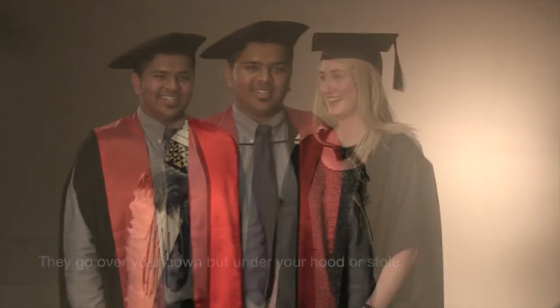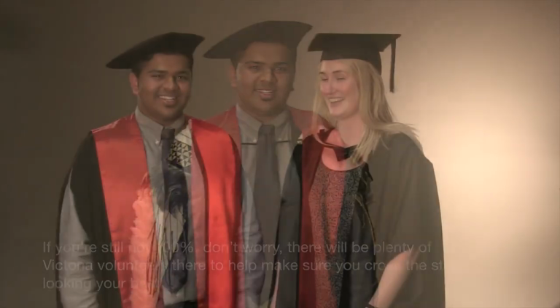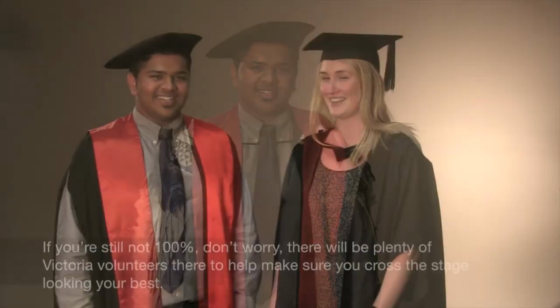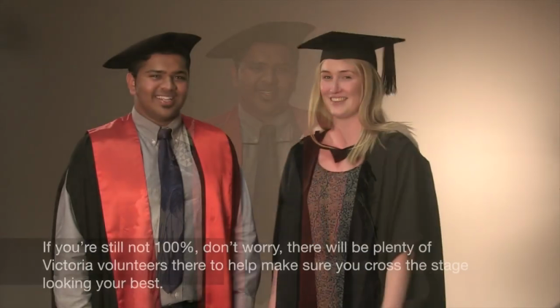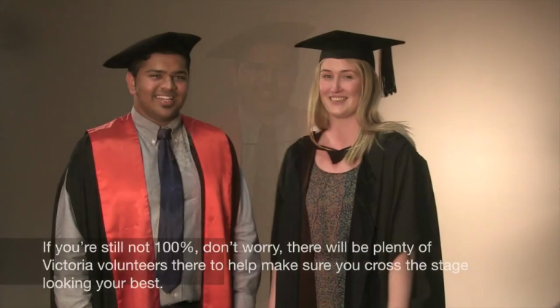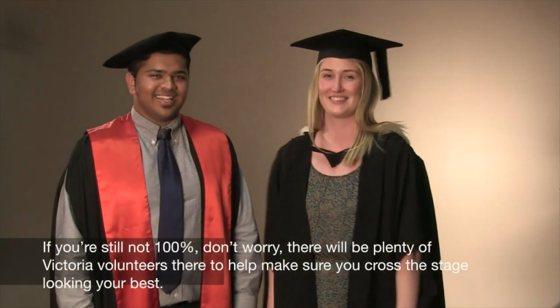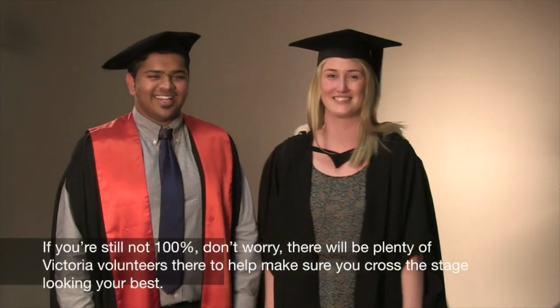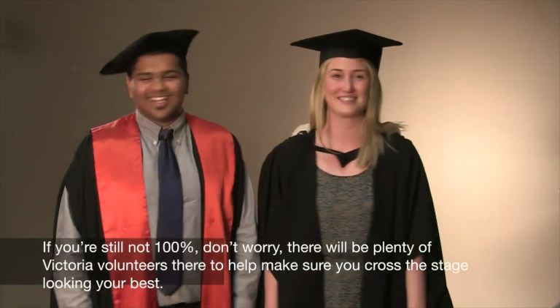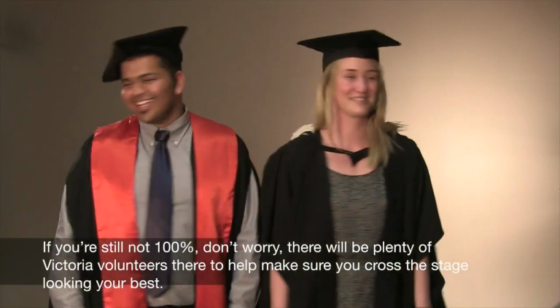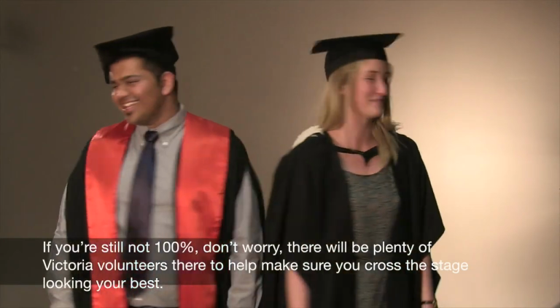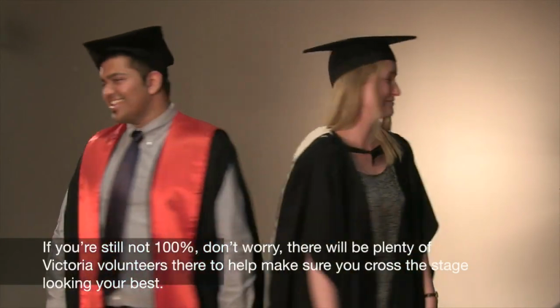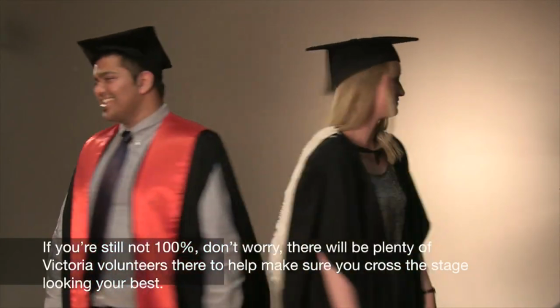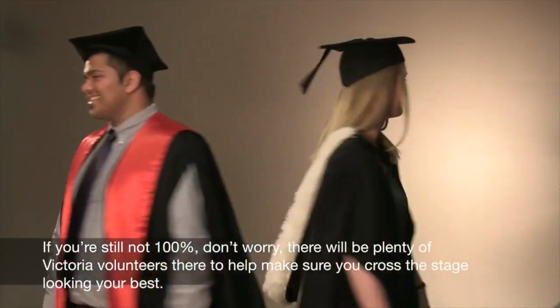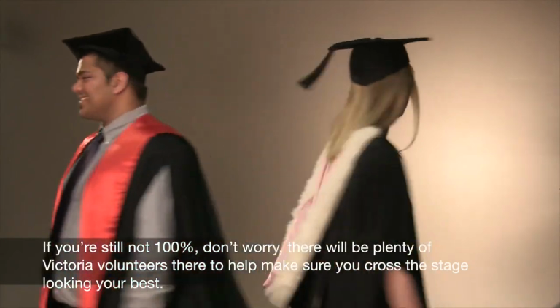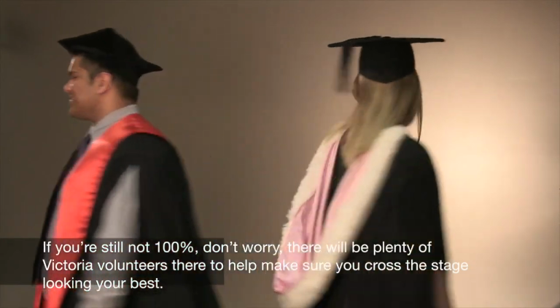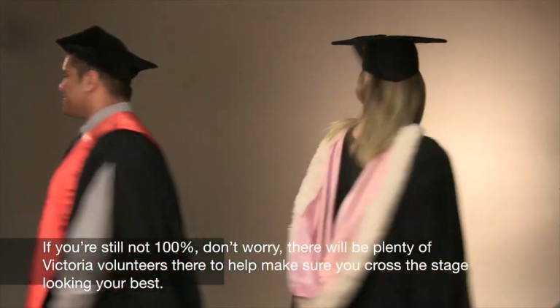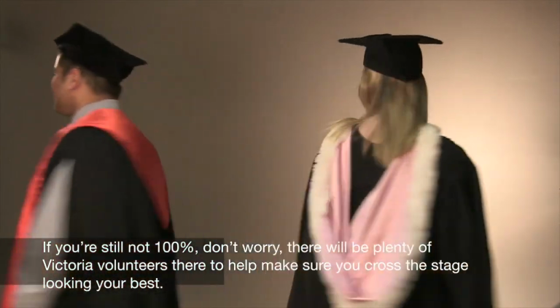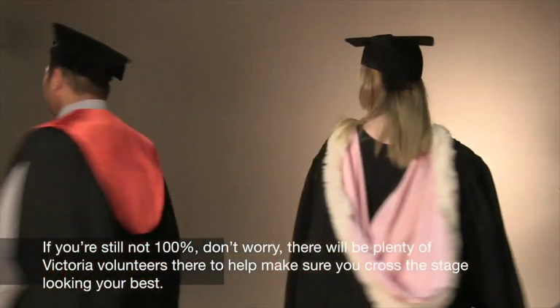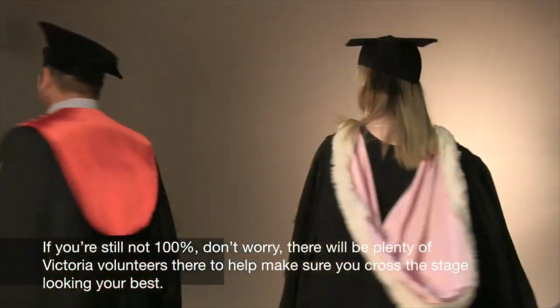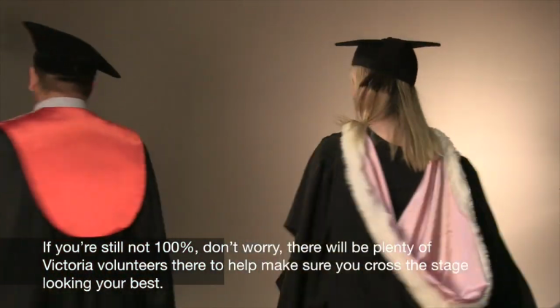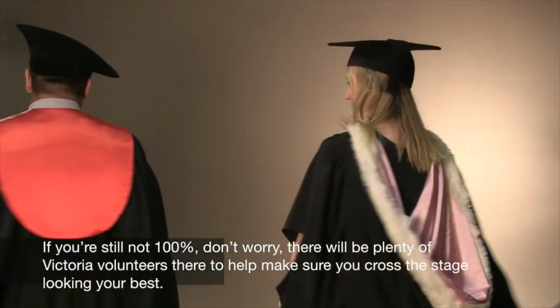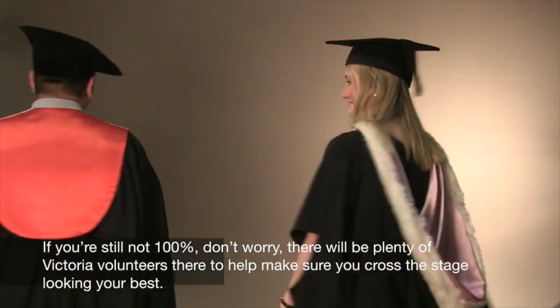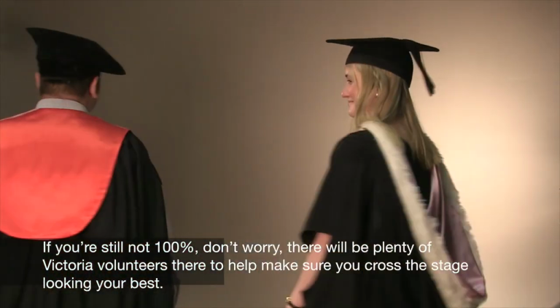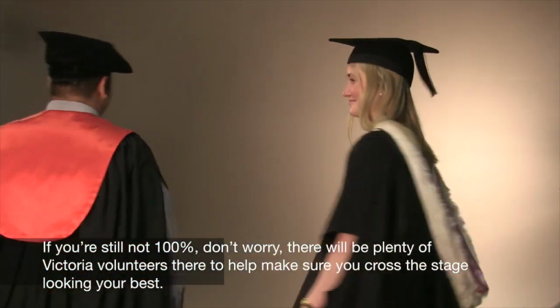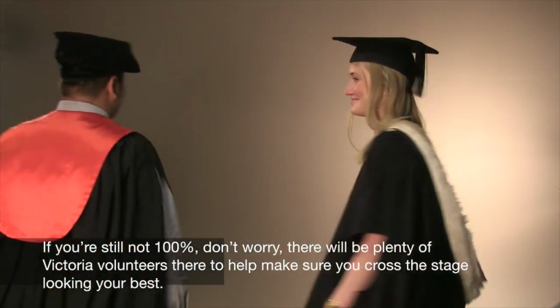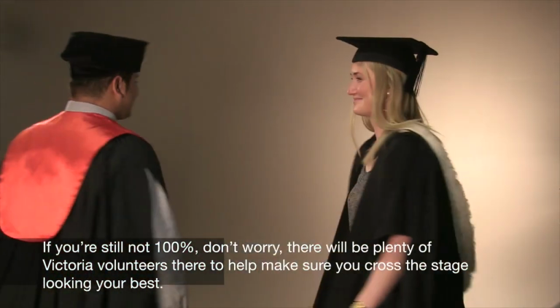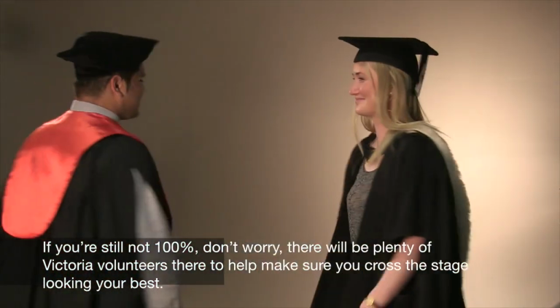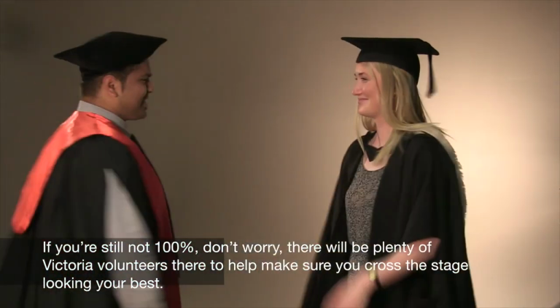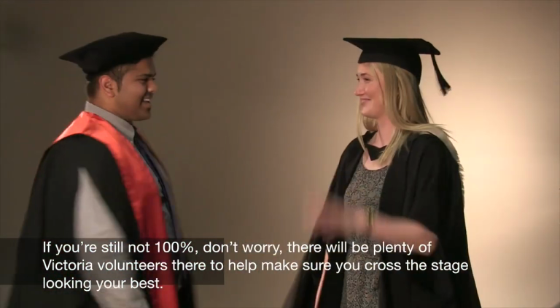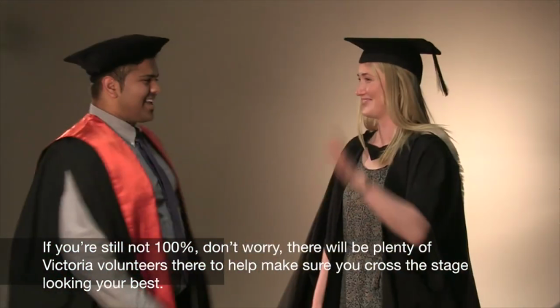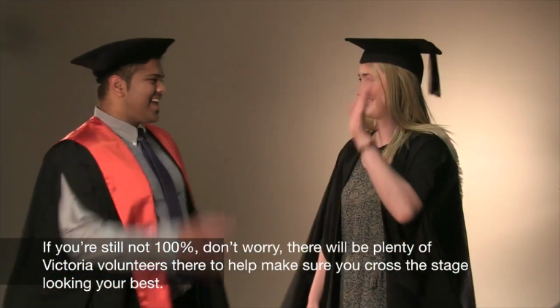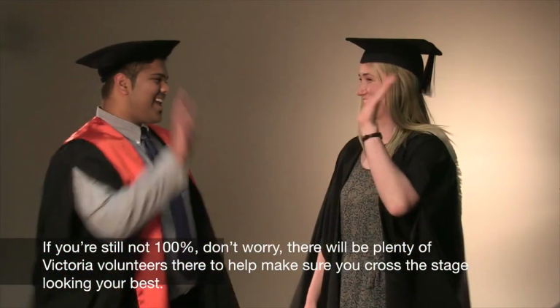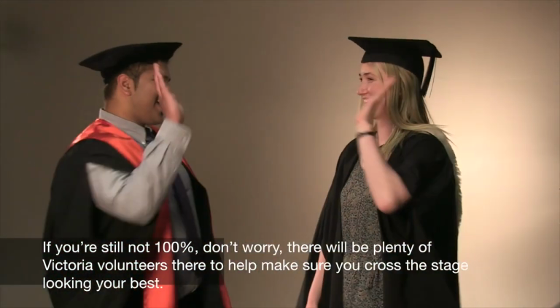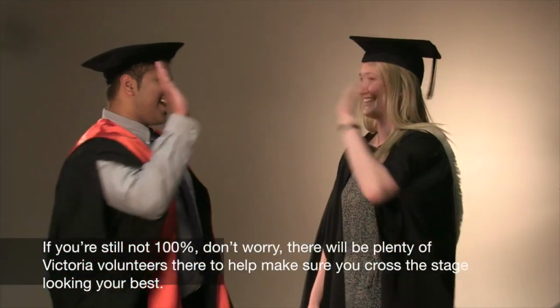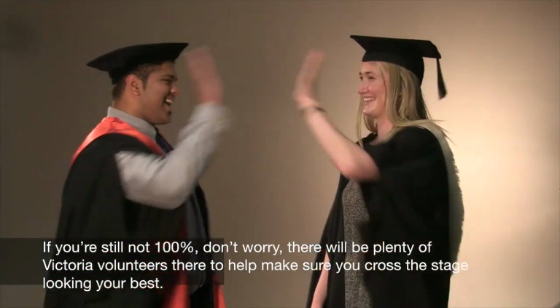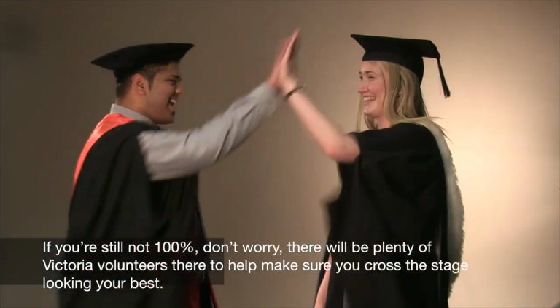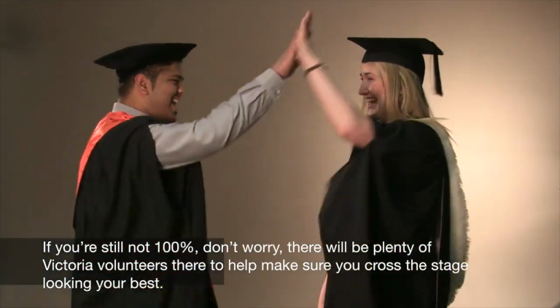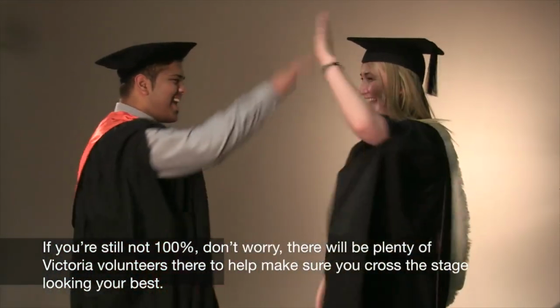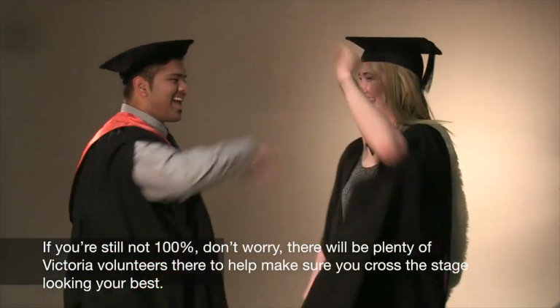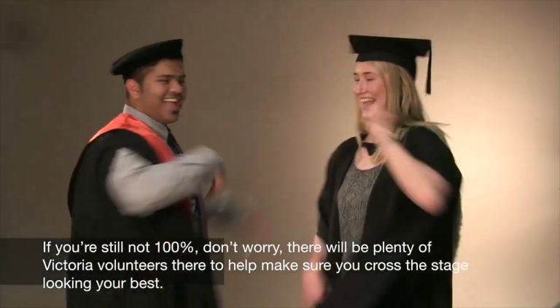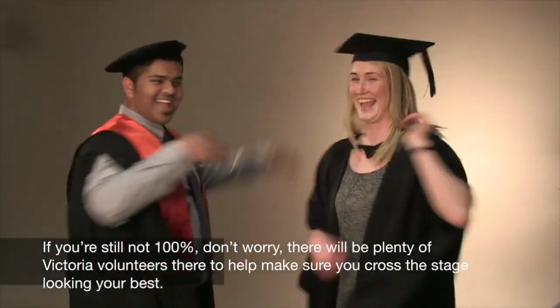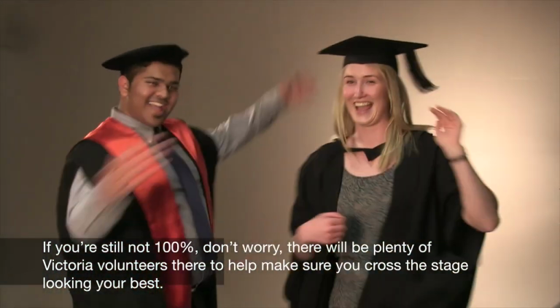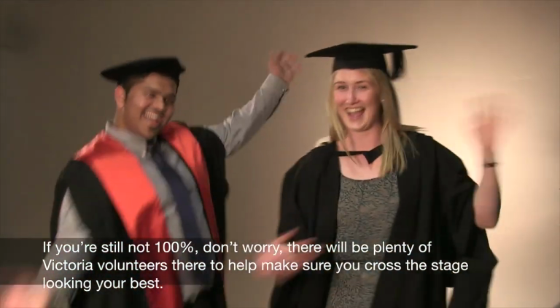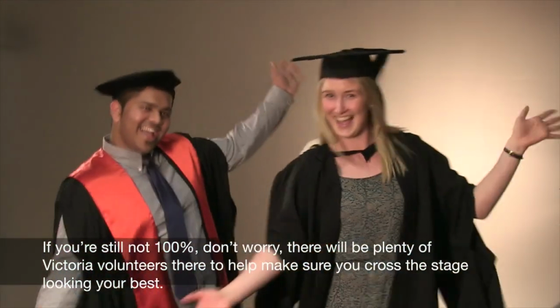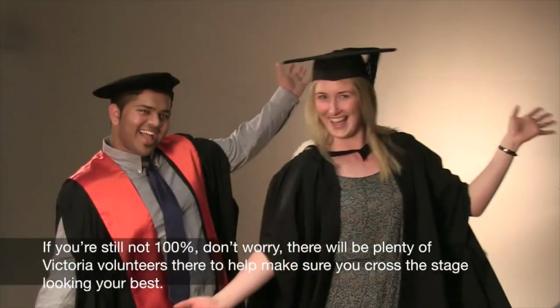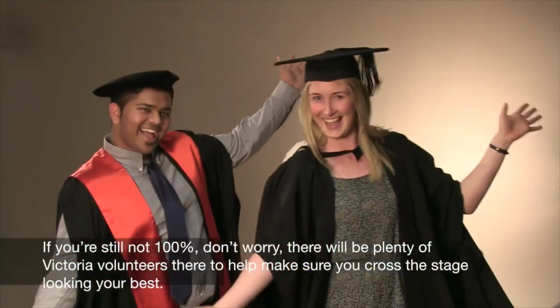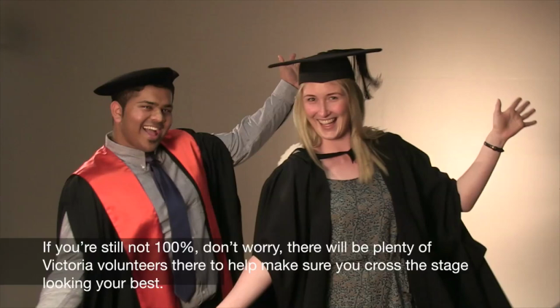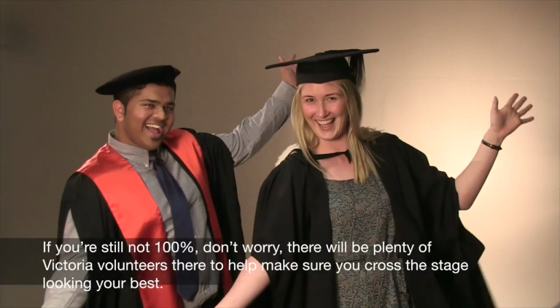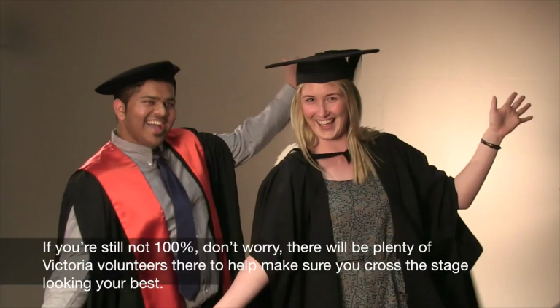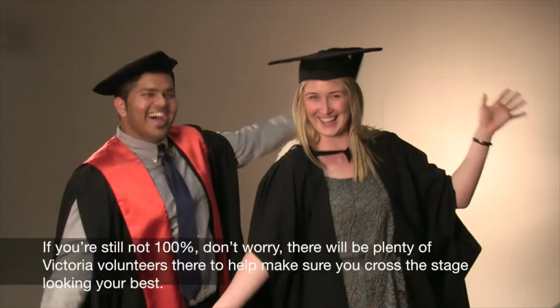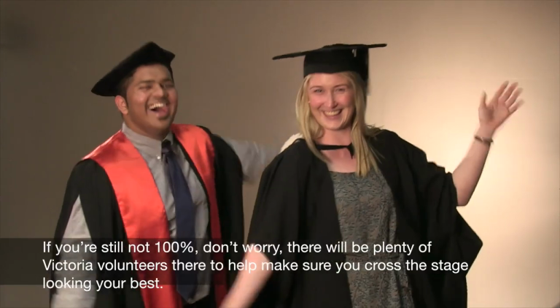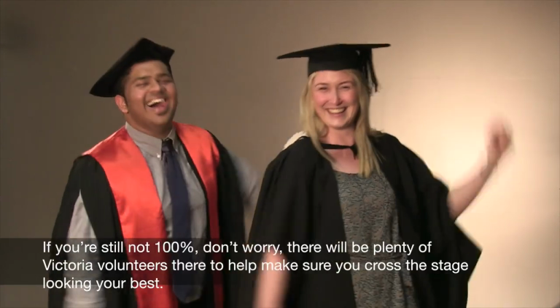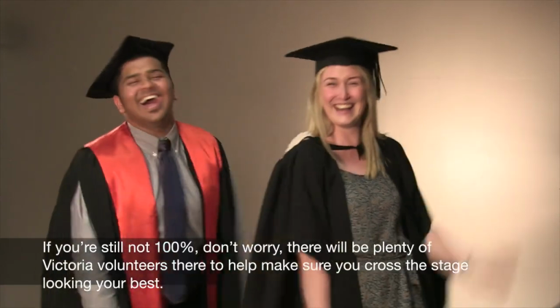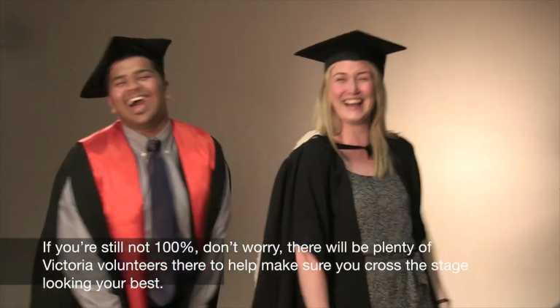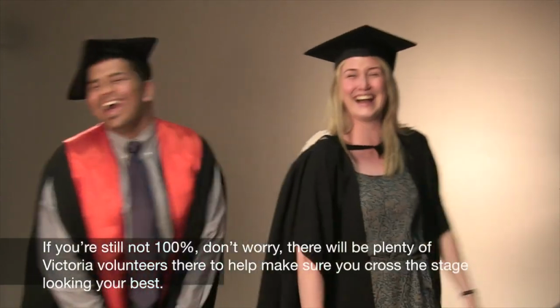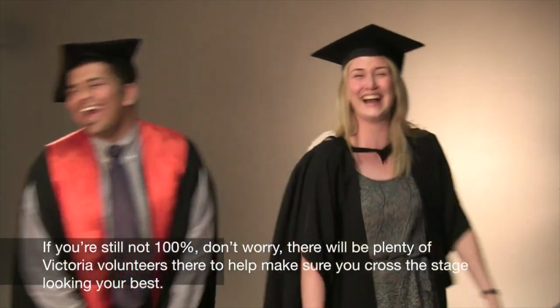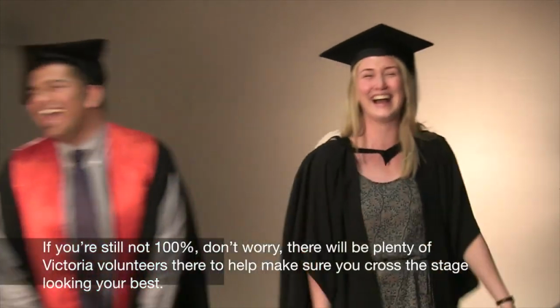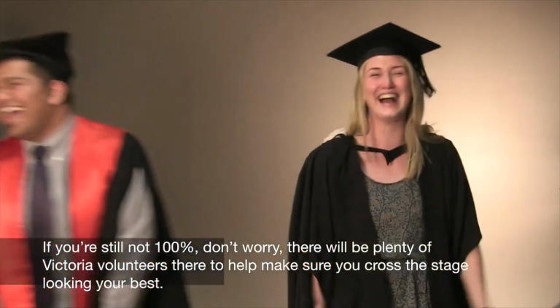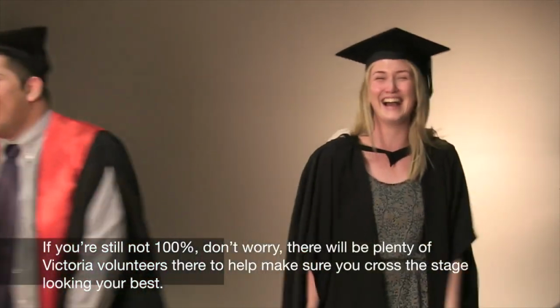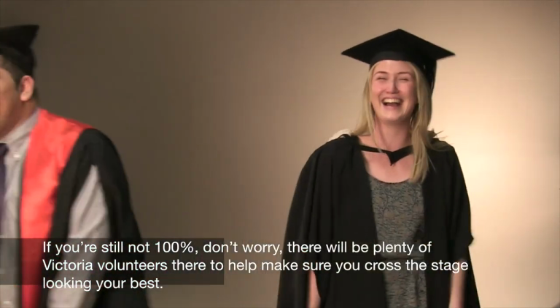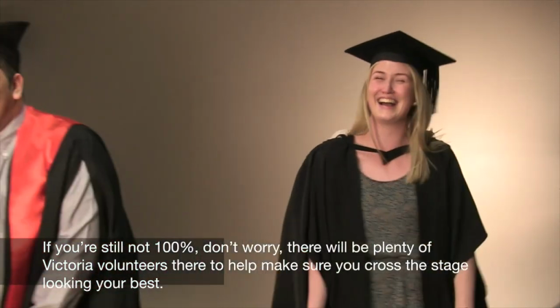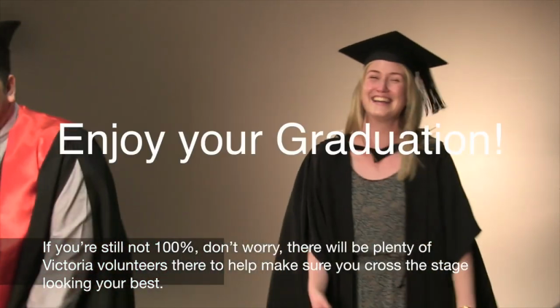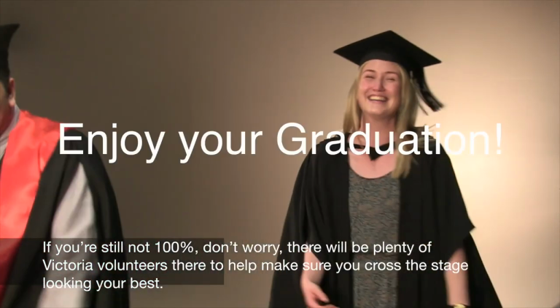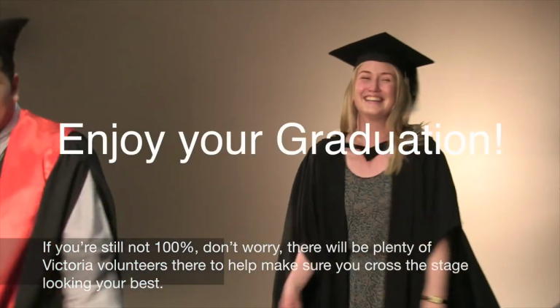If you're still not 100%, don't worry. There will be plenty of Victoria volunteers there to help make sure you cross the stage looking your best.